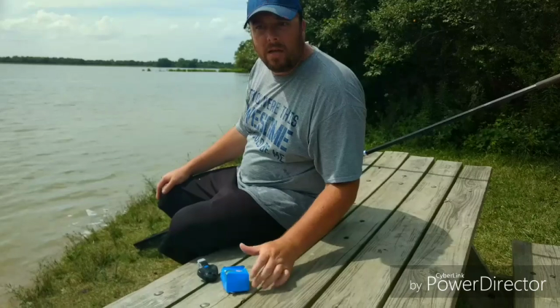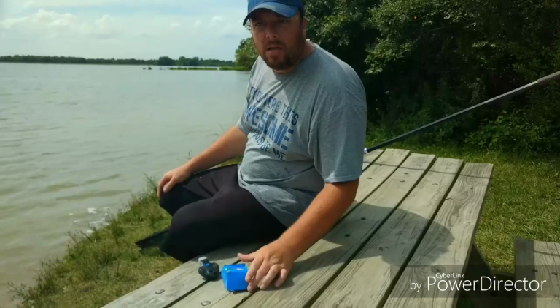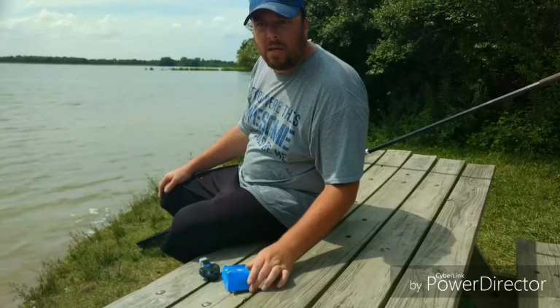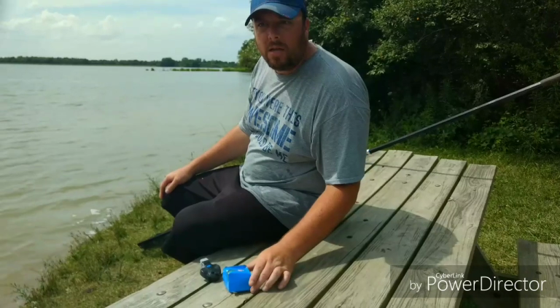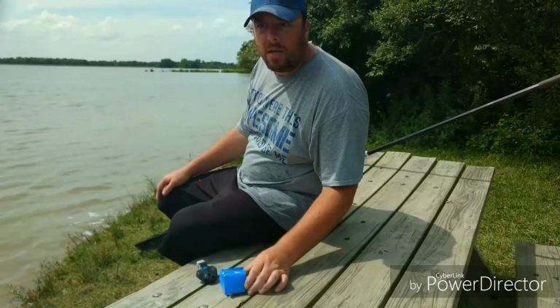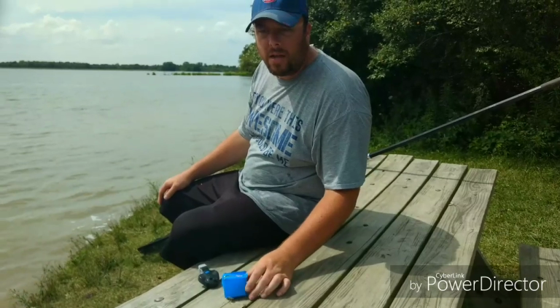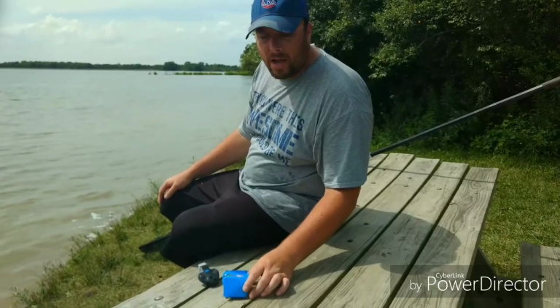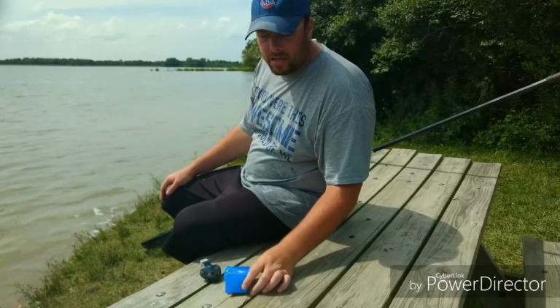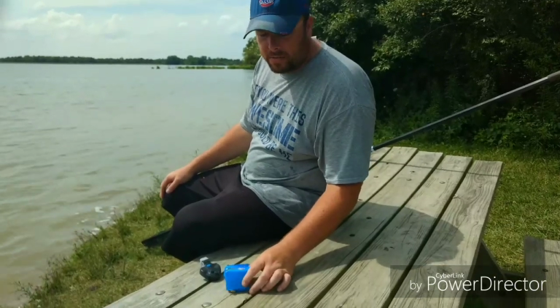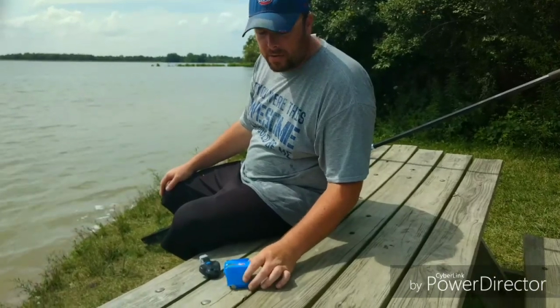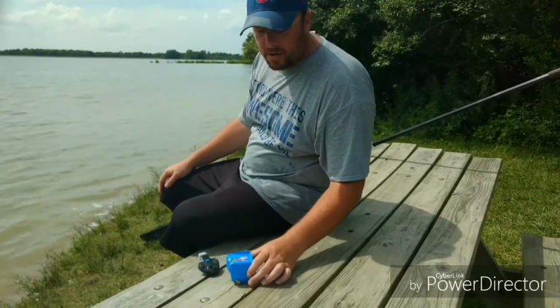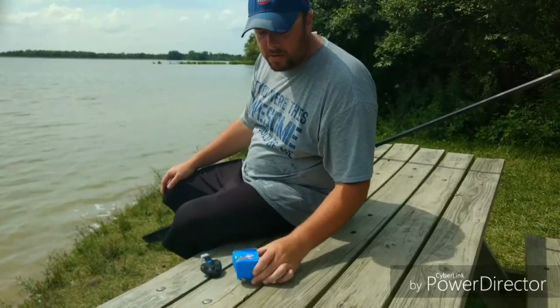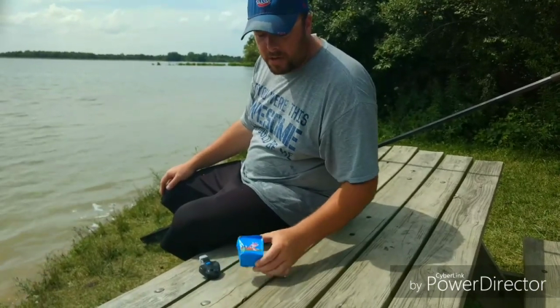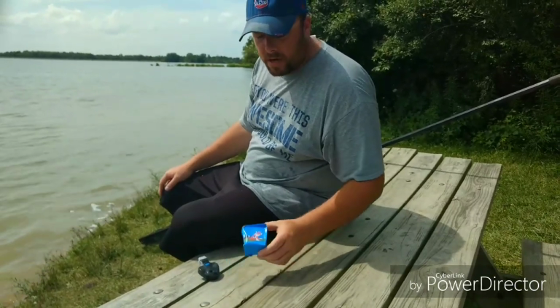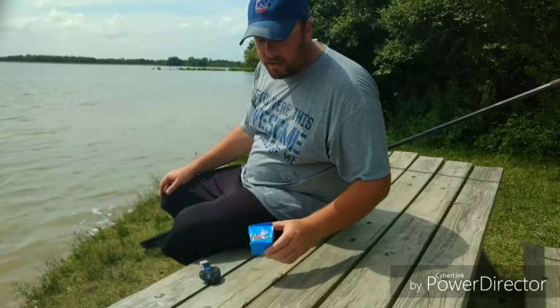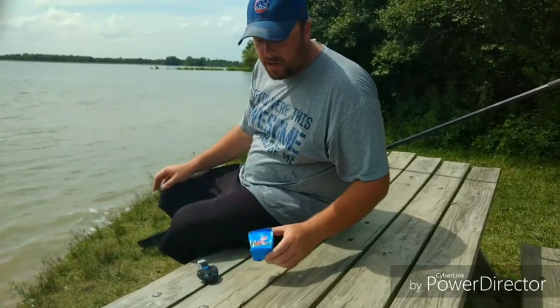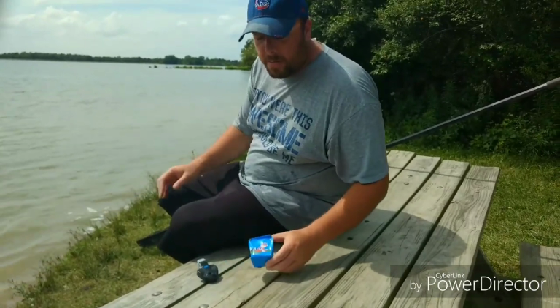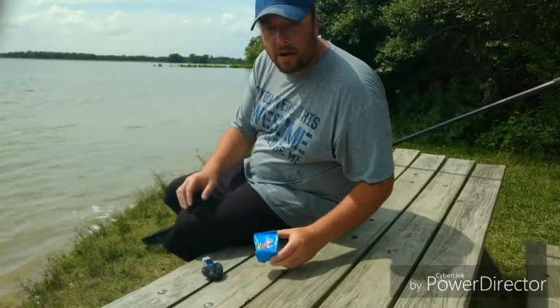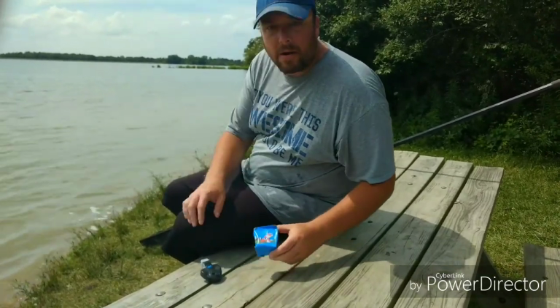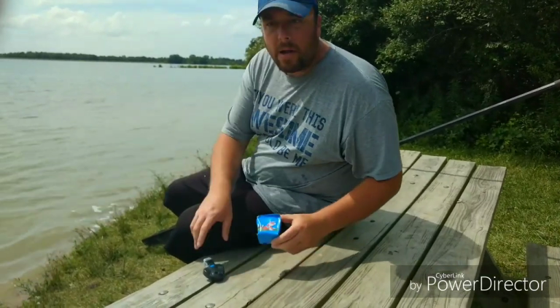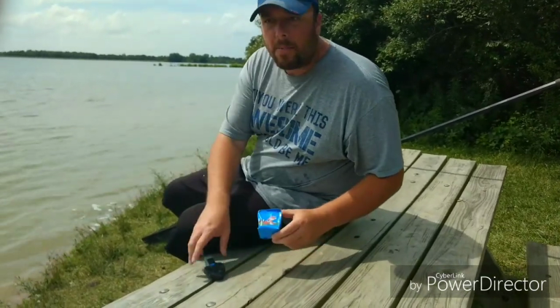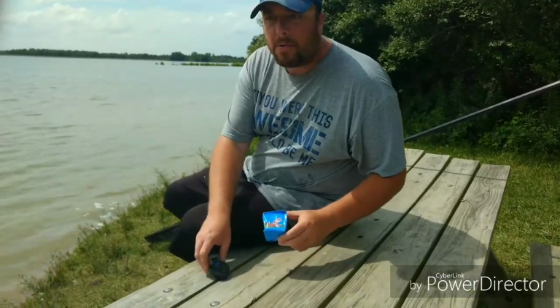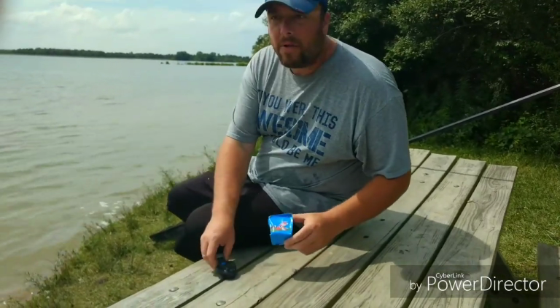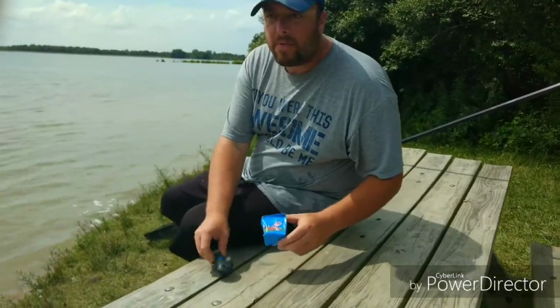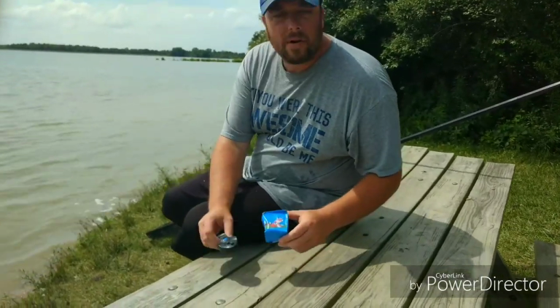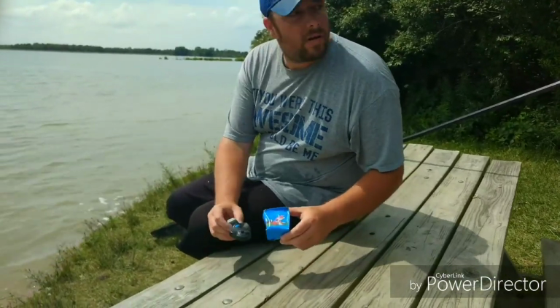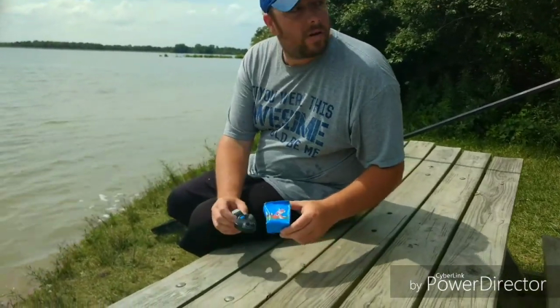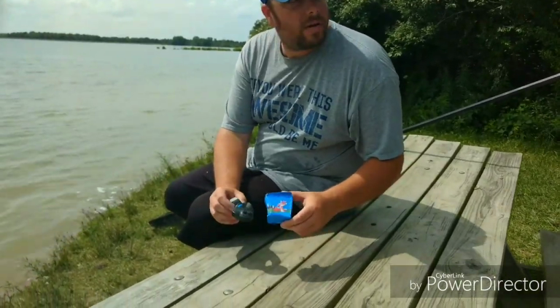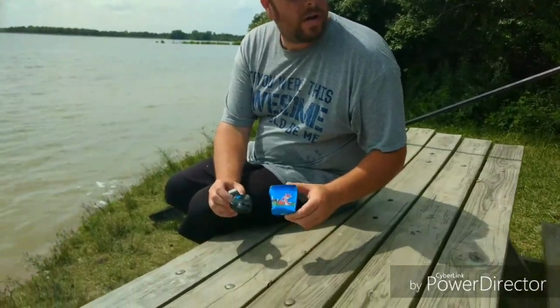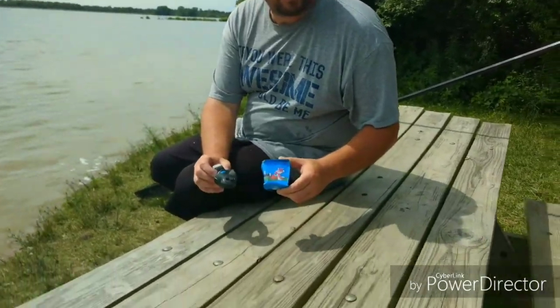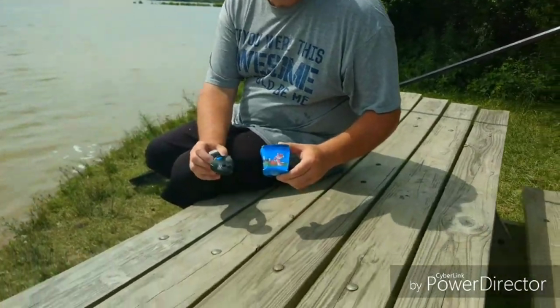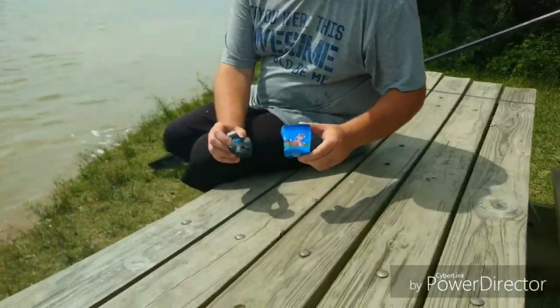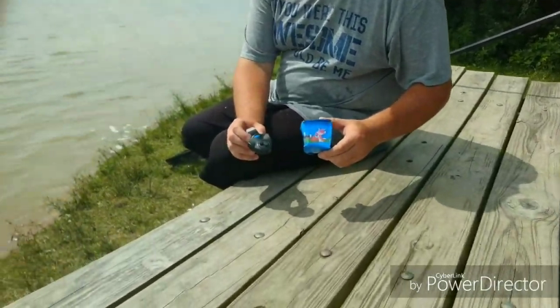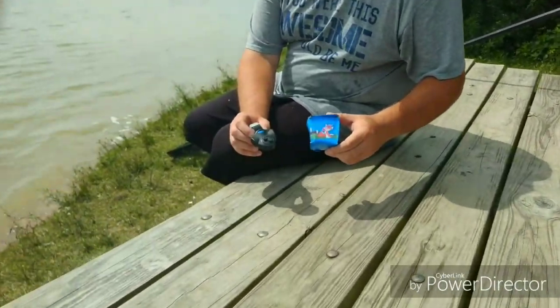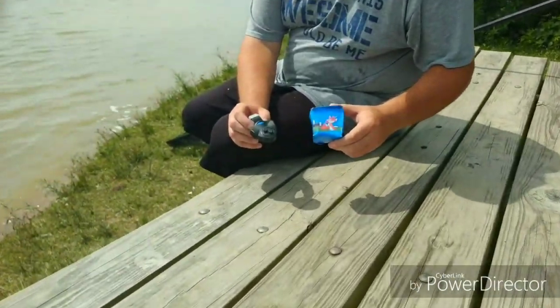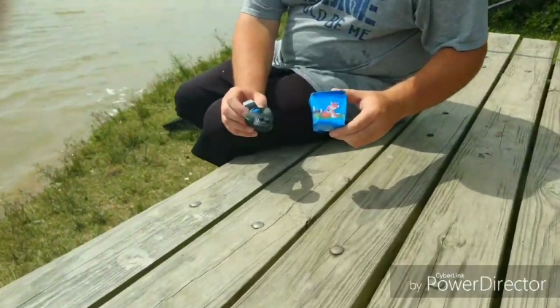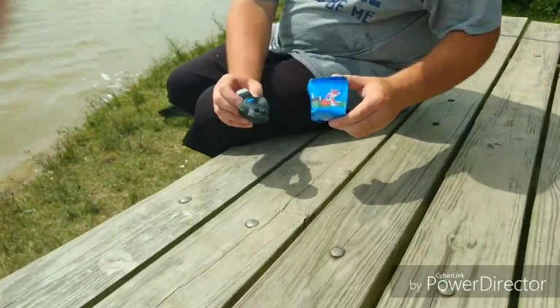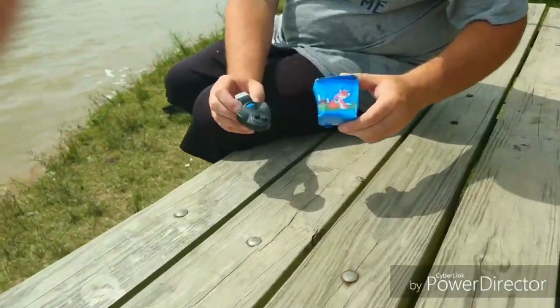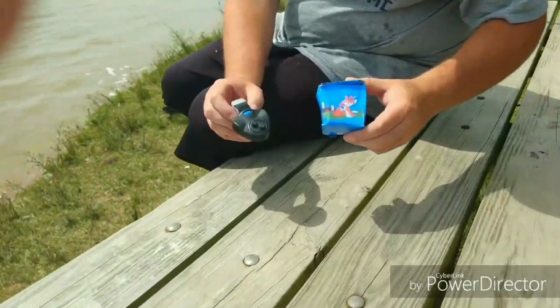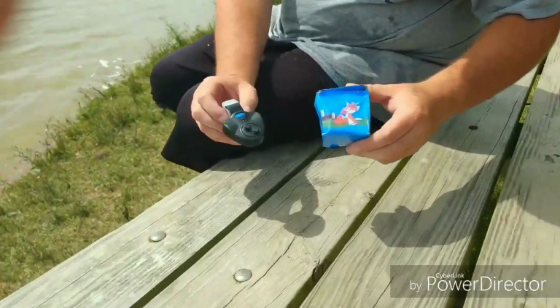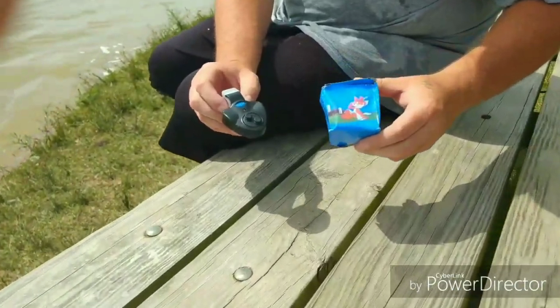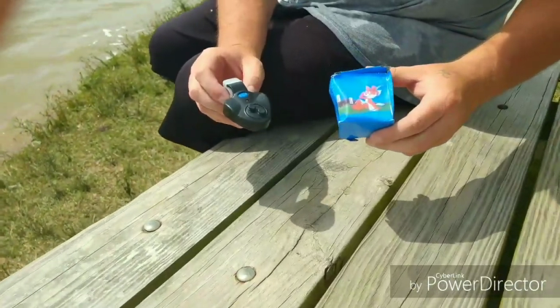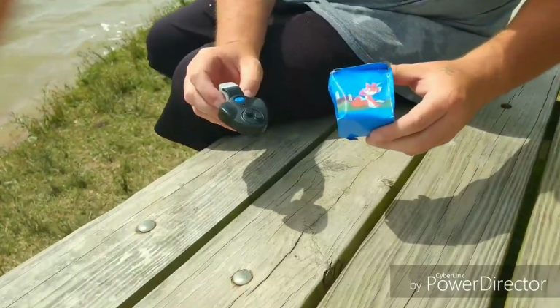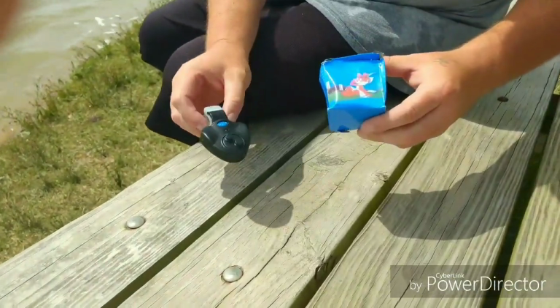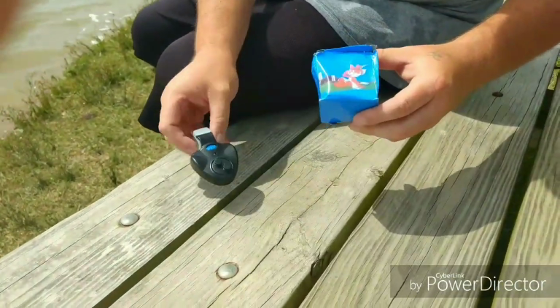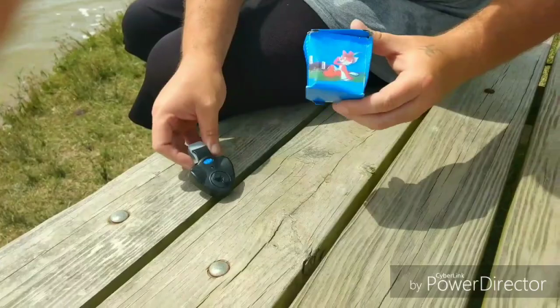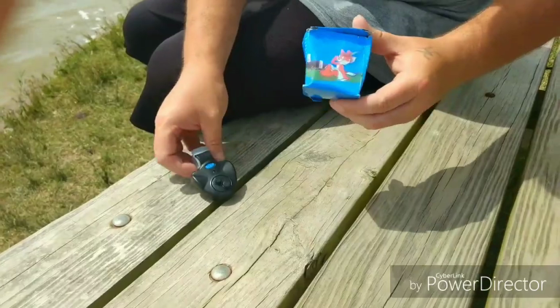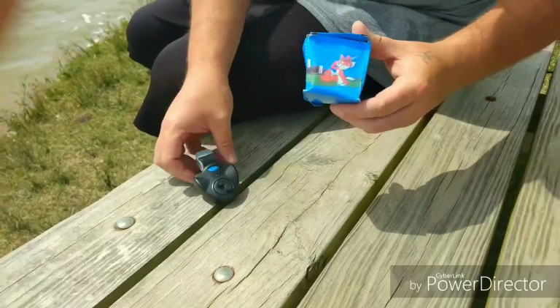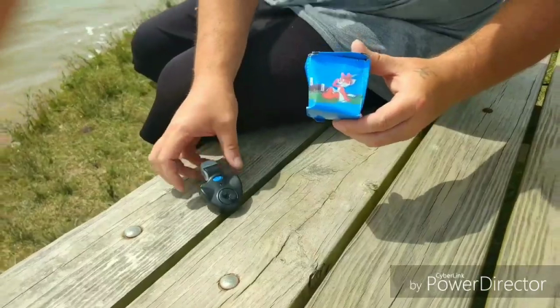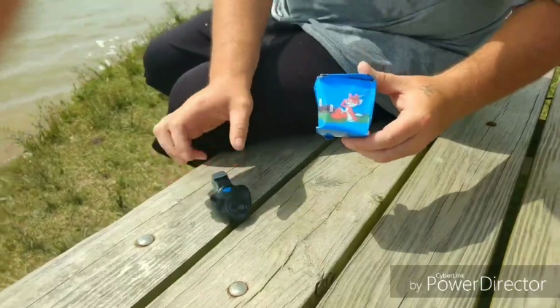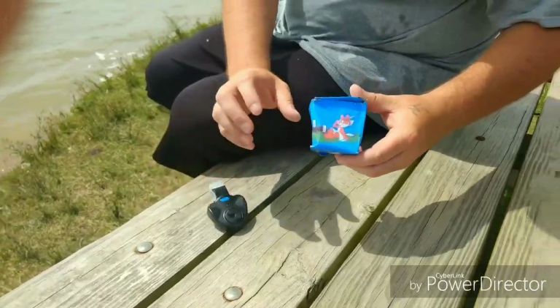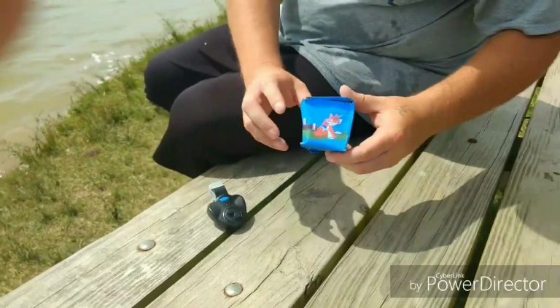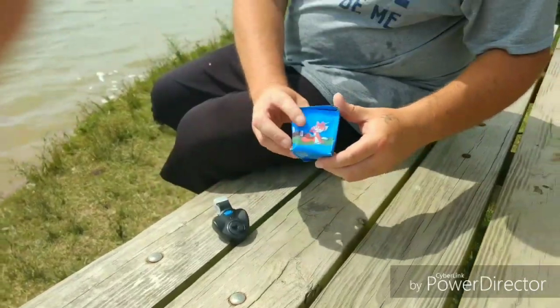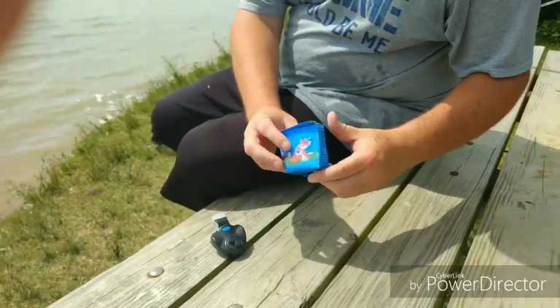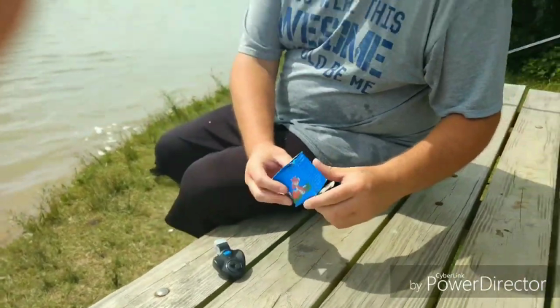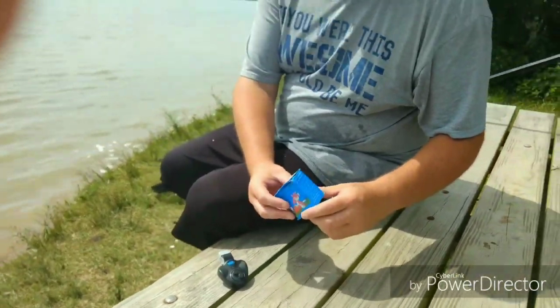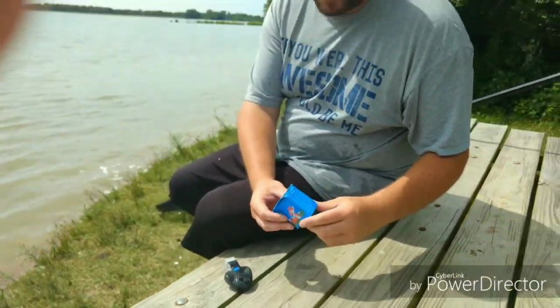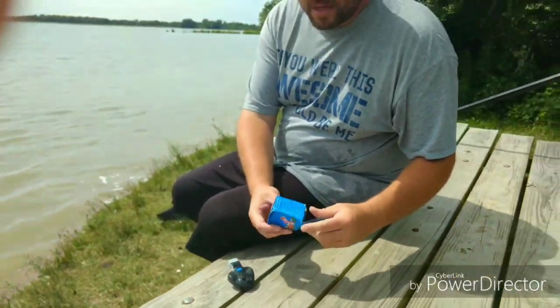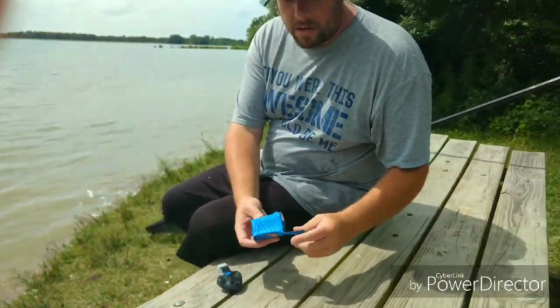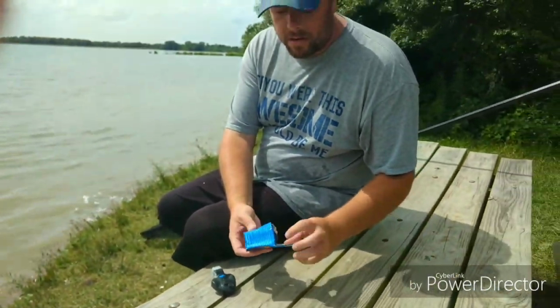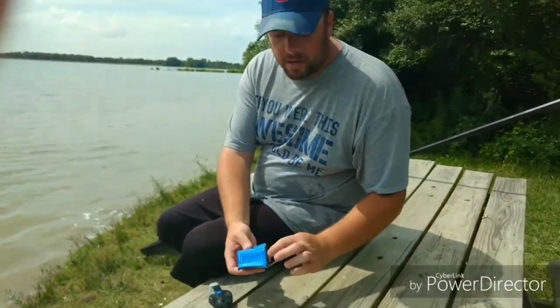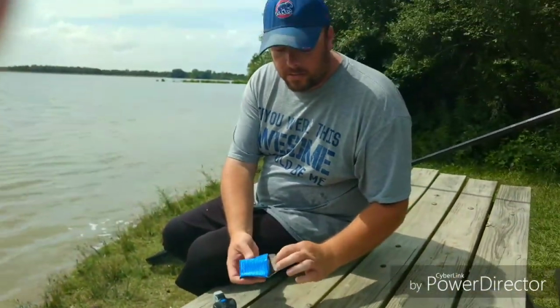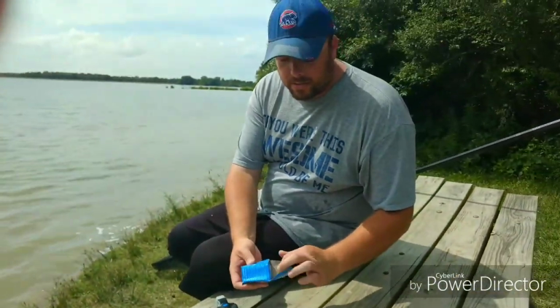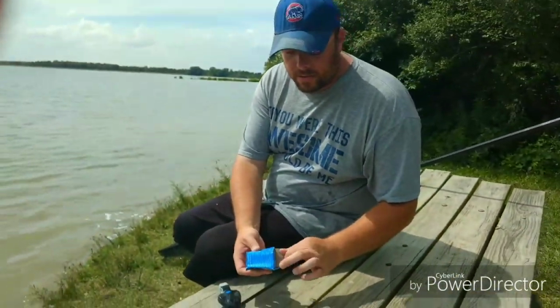Hey guys, we're going to talk to you about a couple of different clip-on bite alarms today. We're going to do an unboxing on this one.